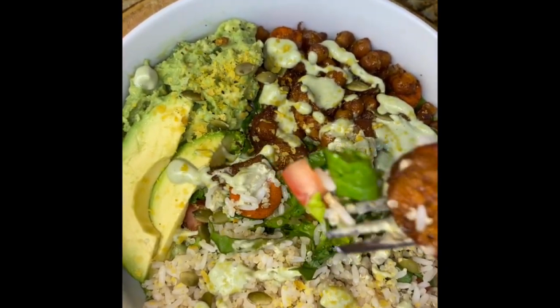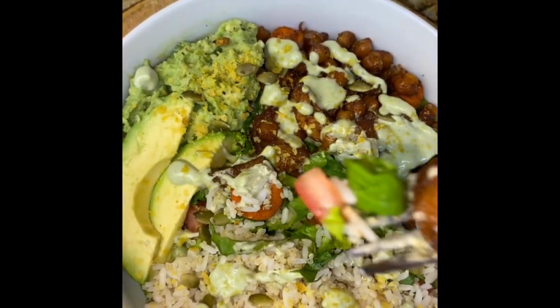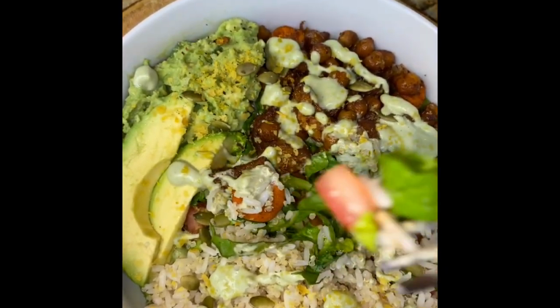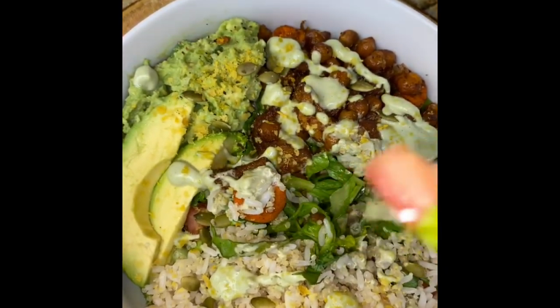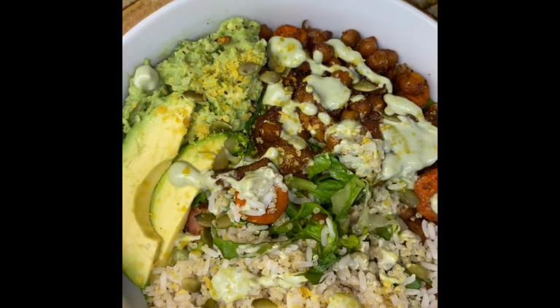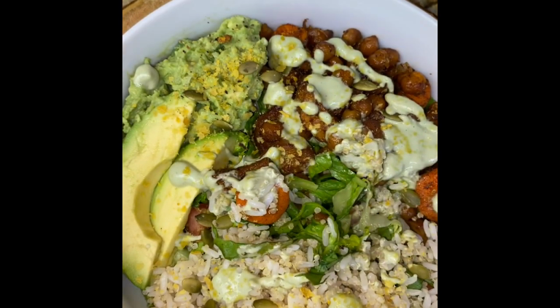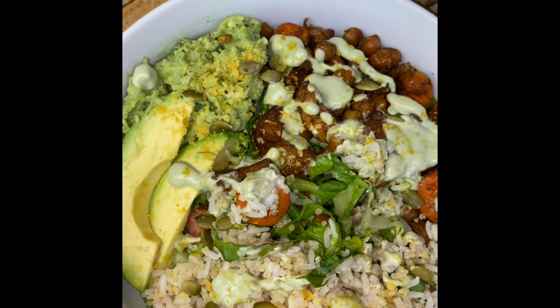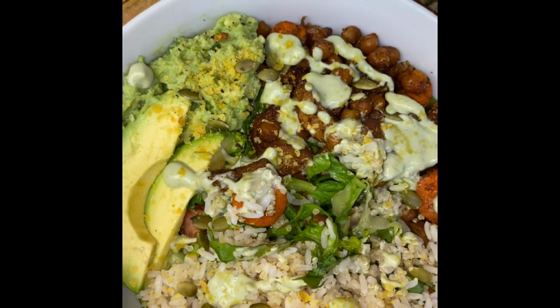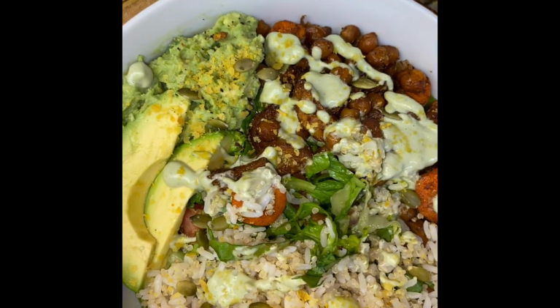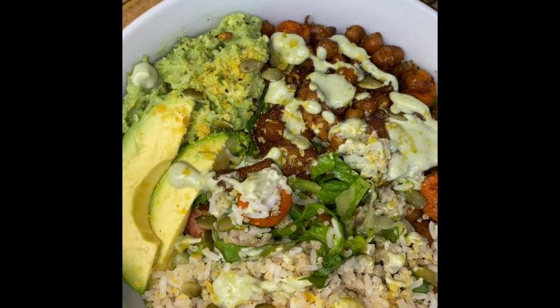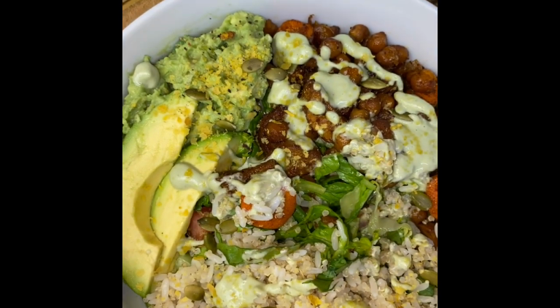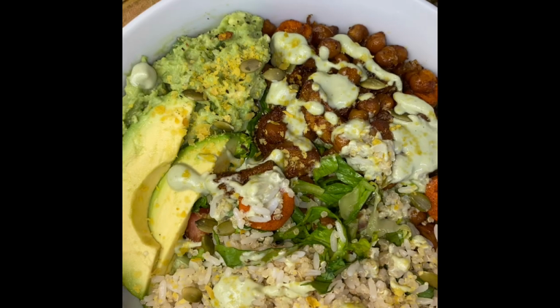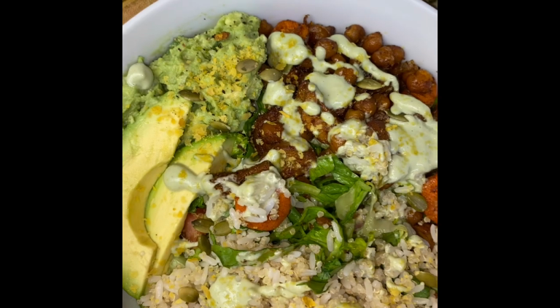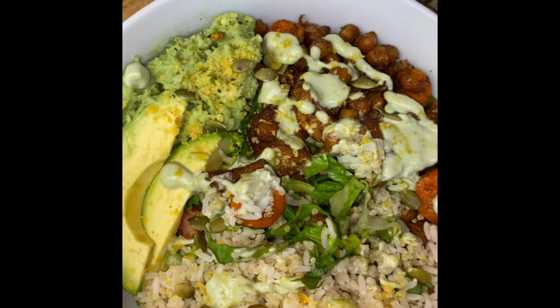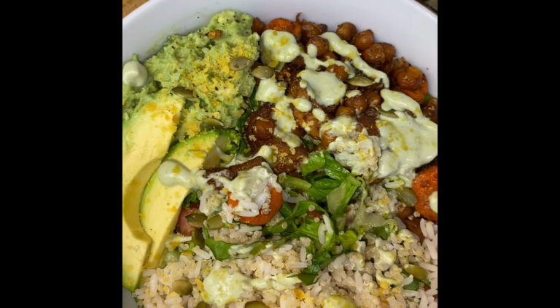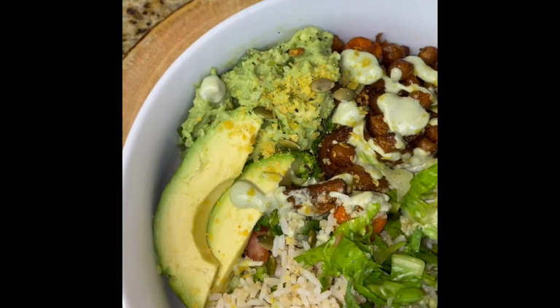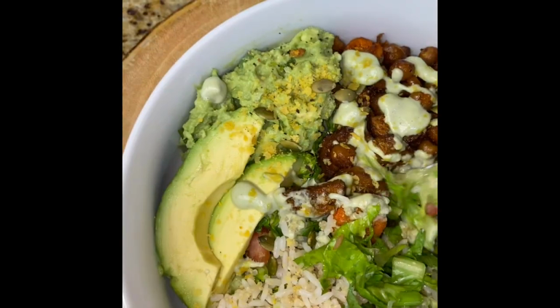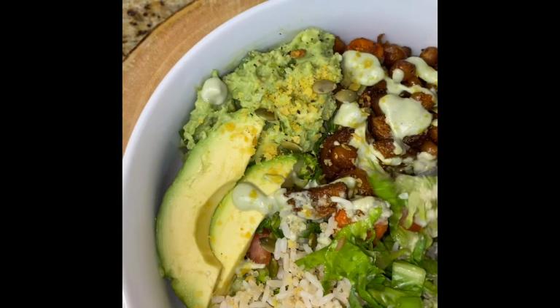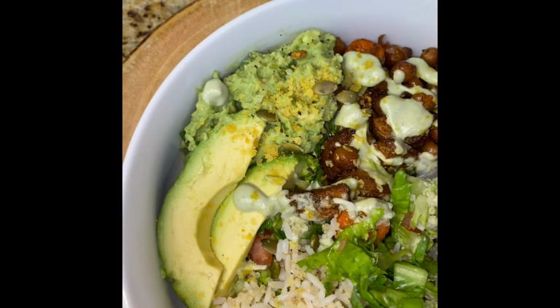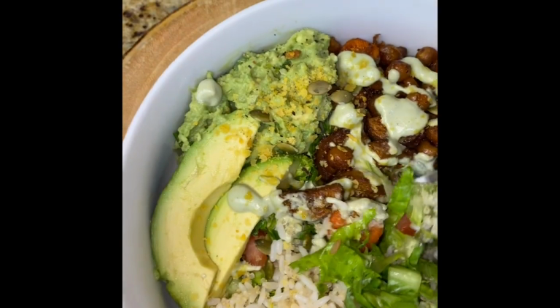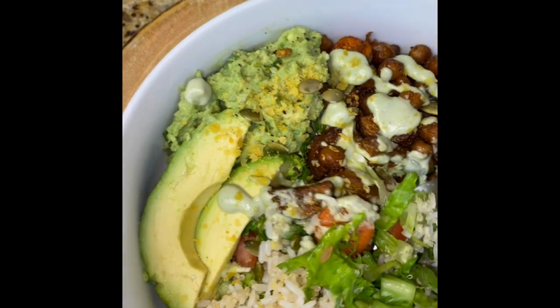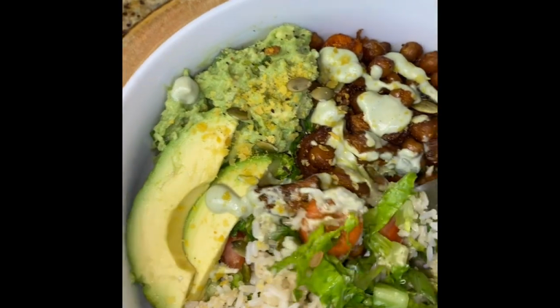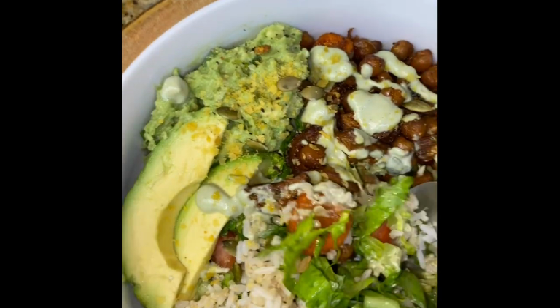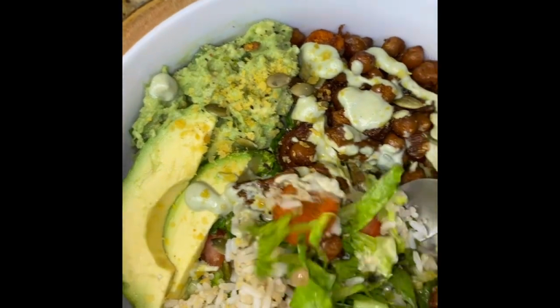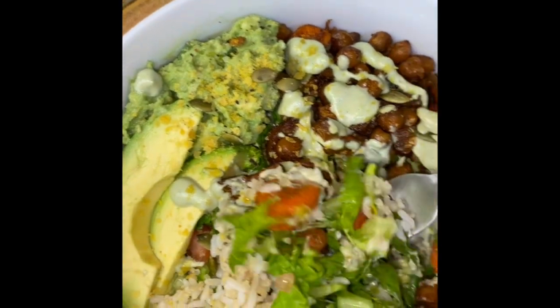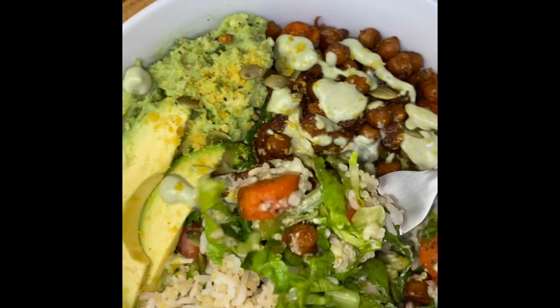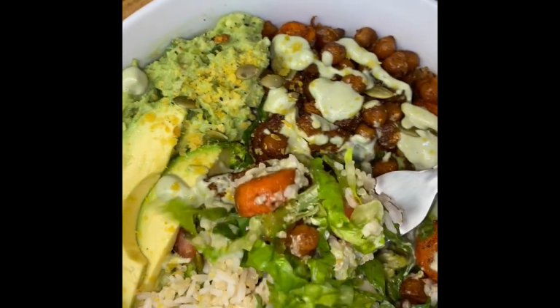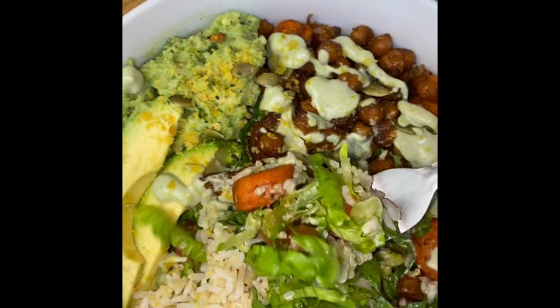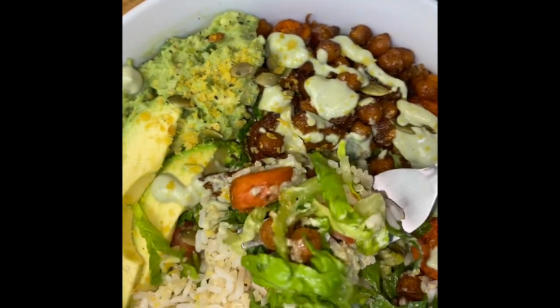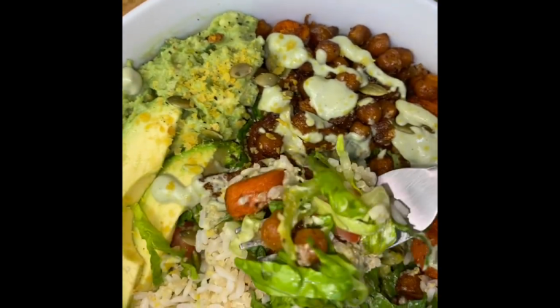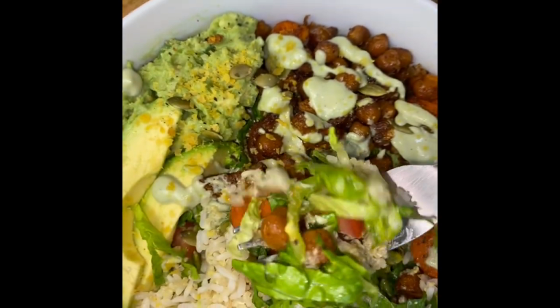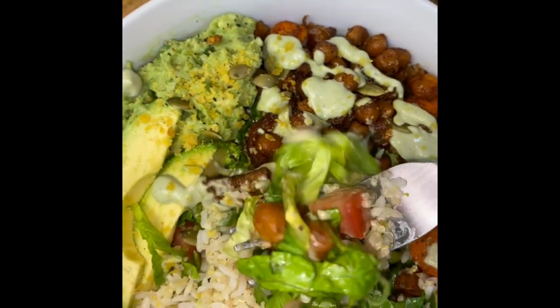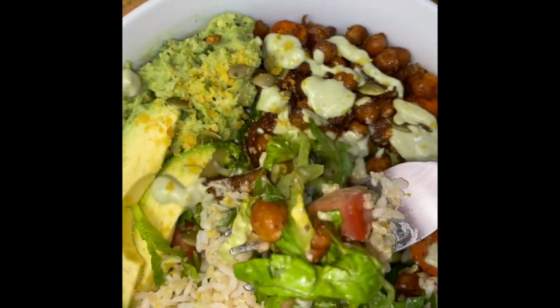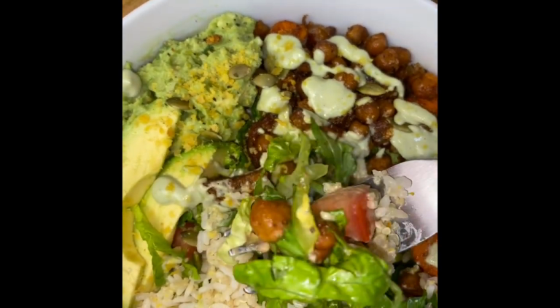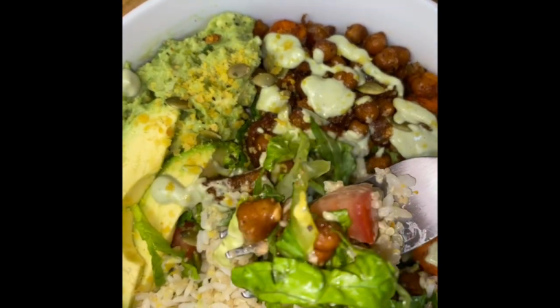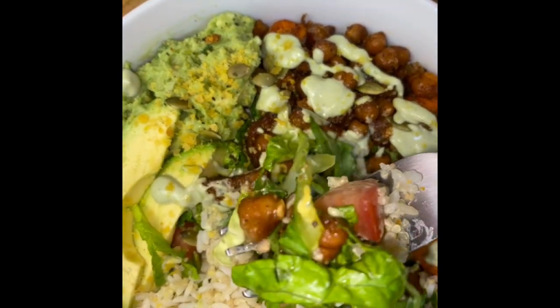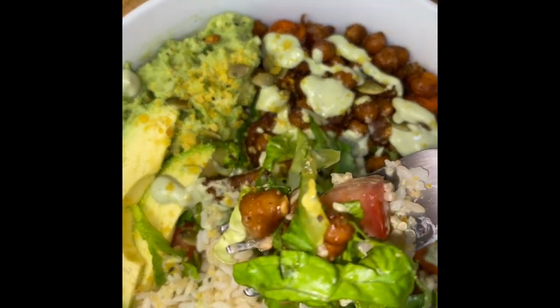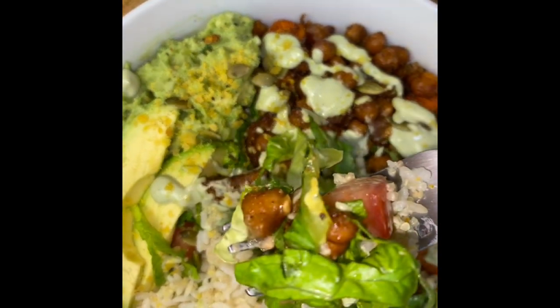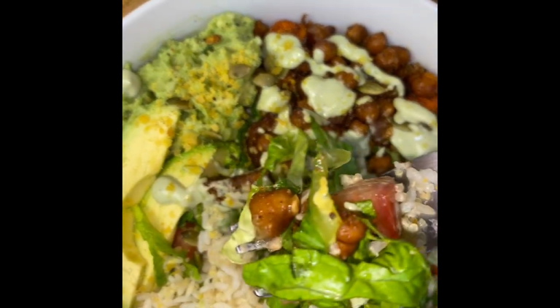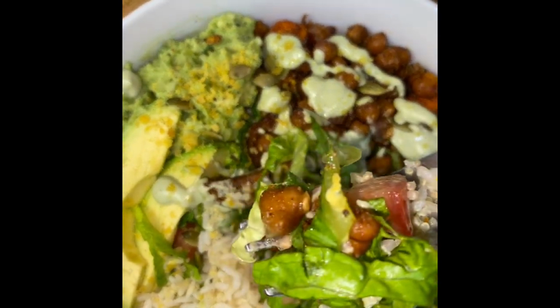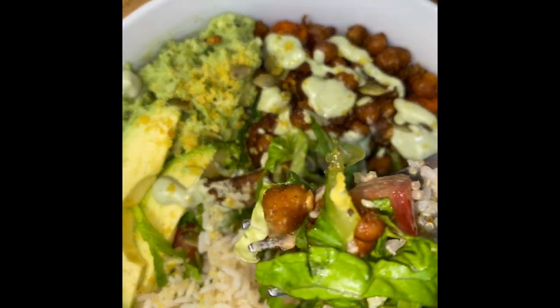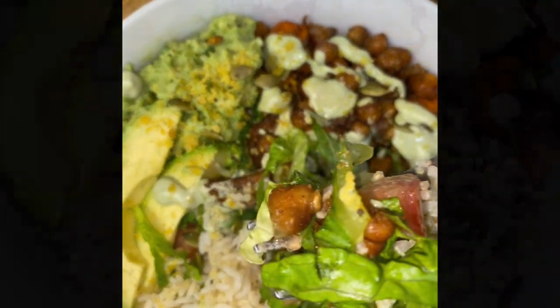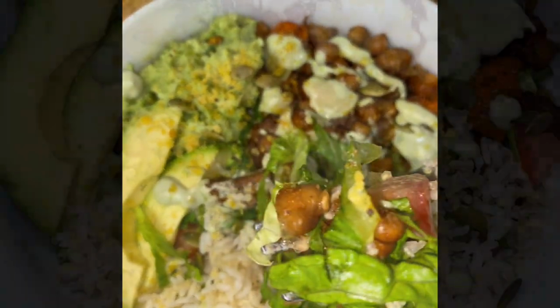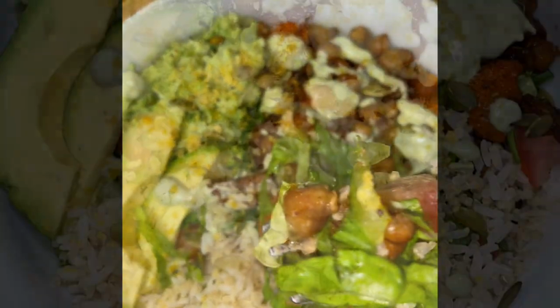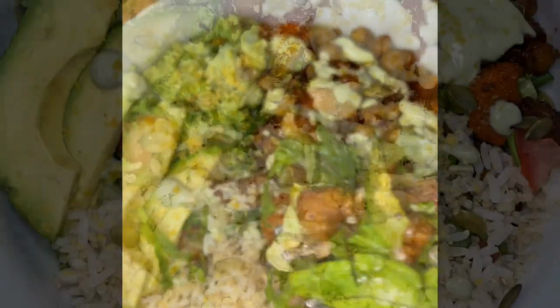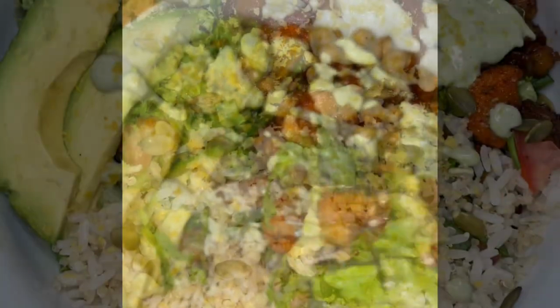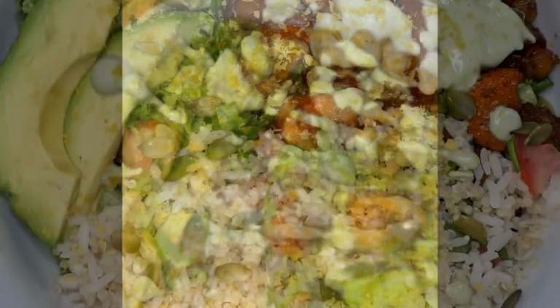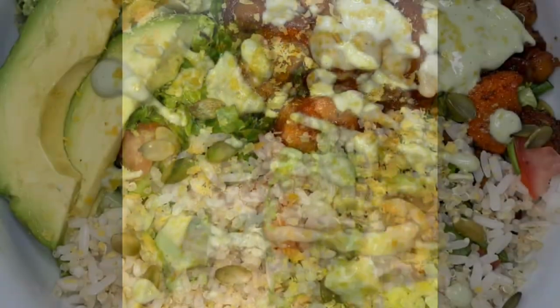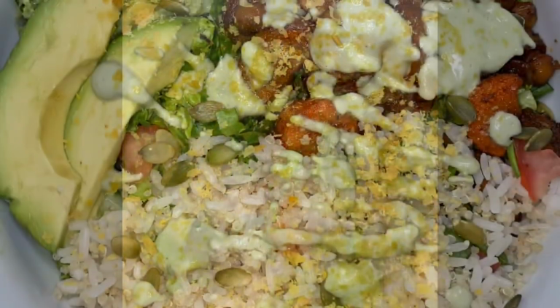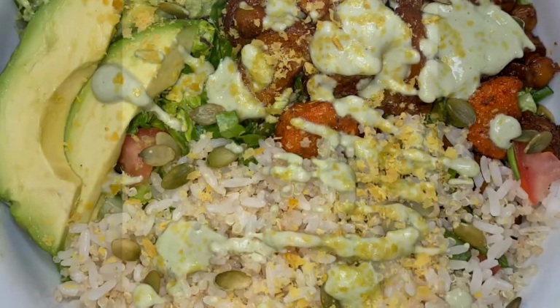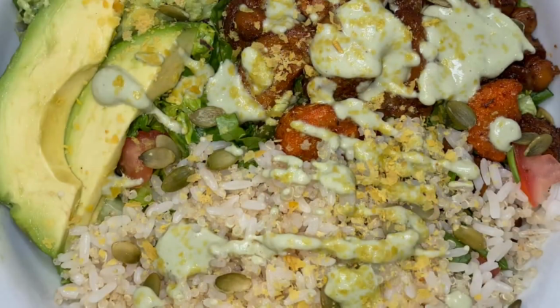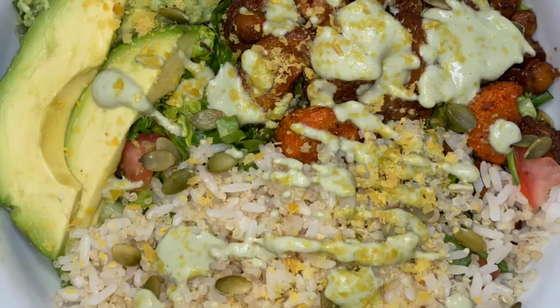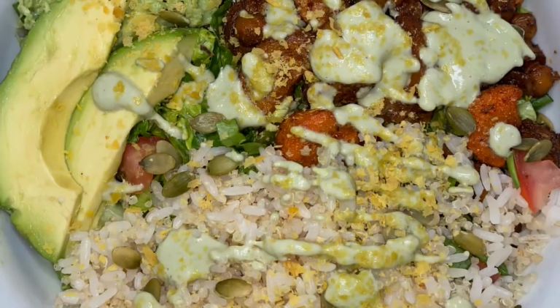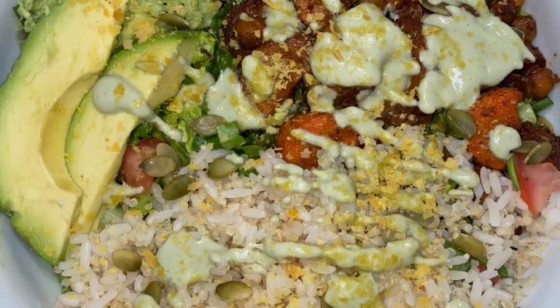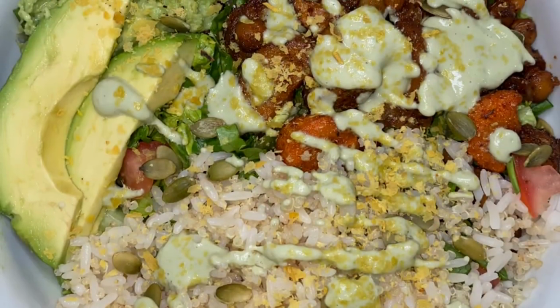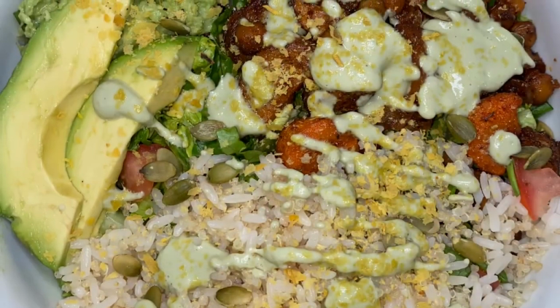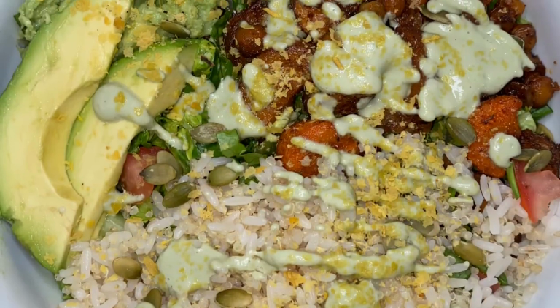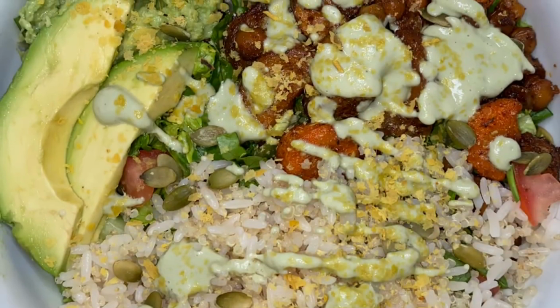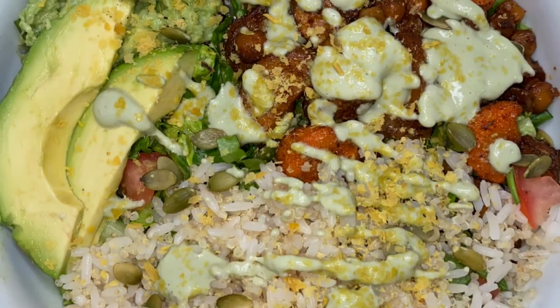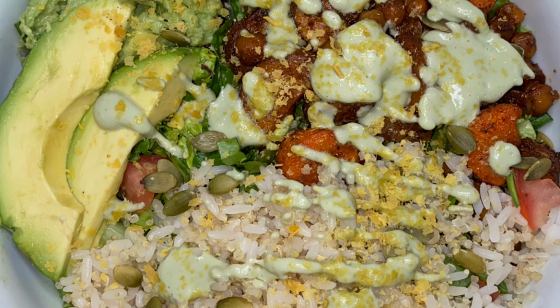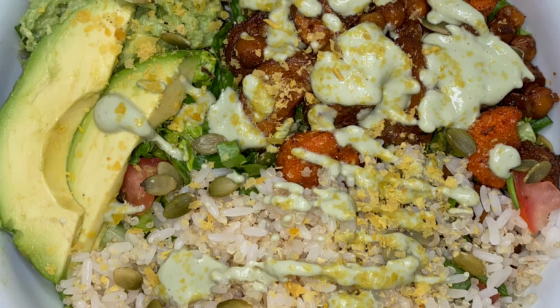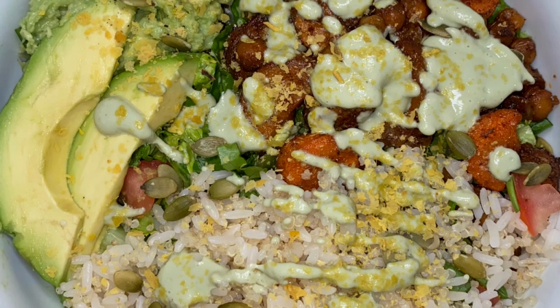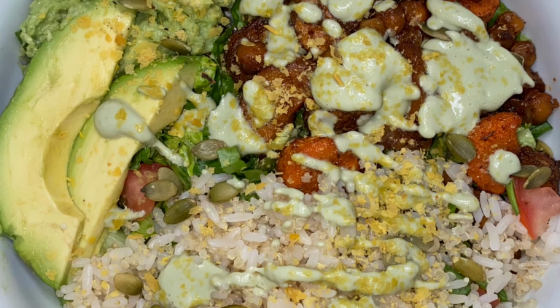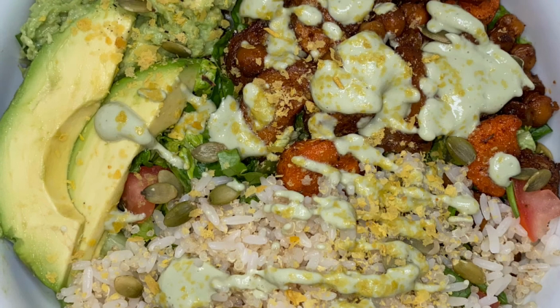That's it my people! Thank you so much for watching. I hope you try and enjoy this recipe, and until next time — big up yourself.